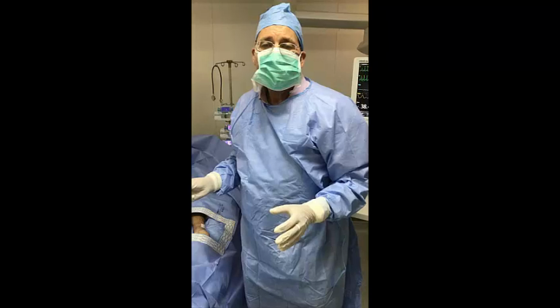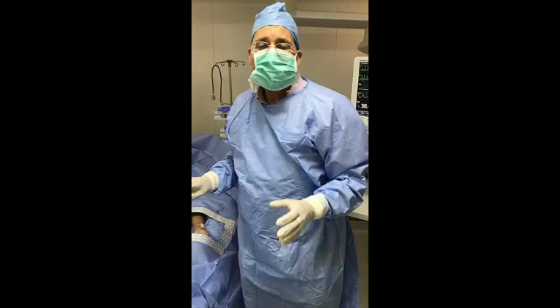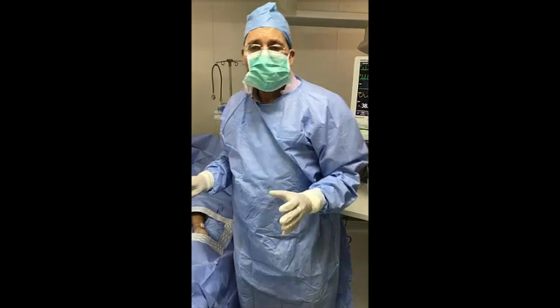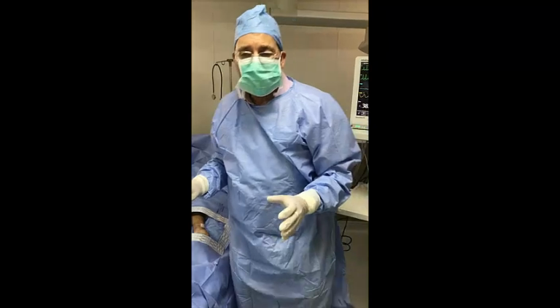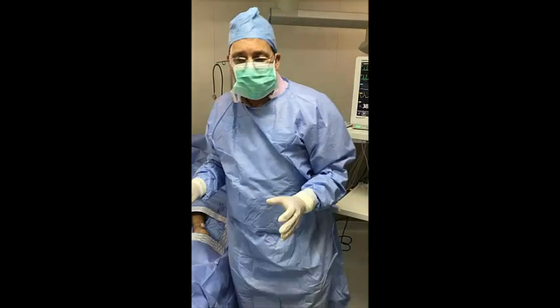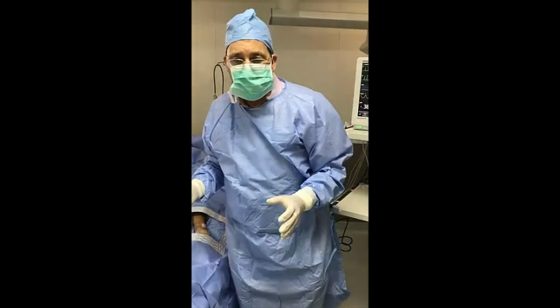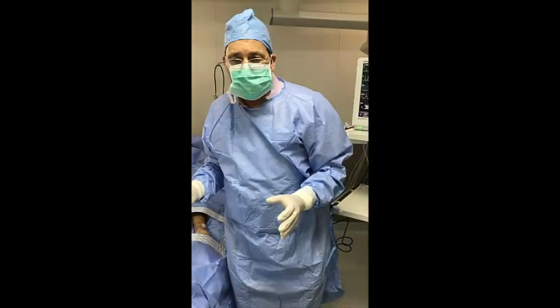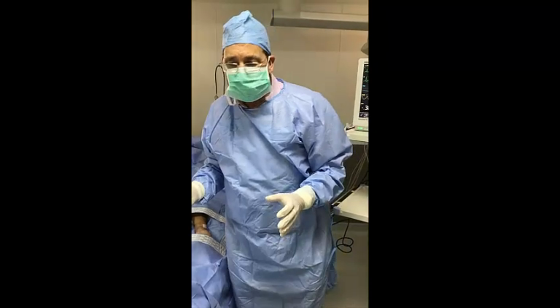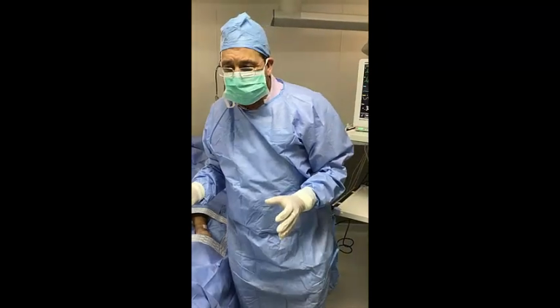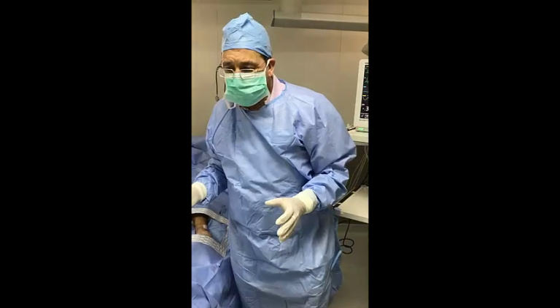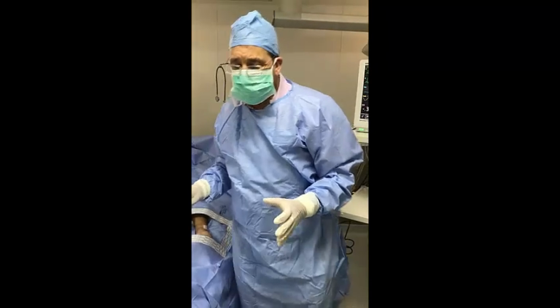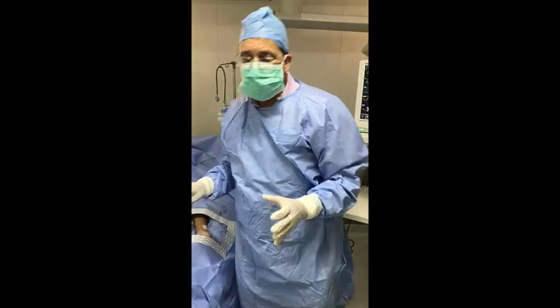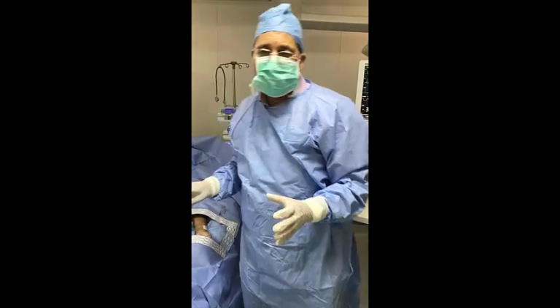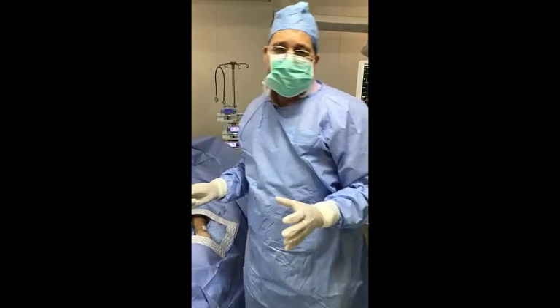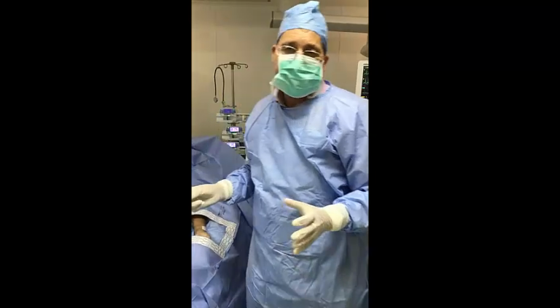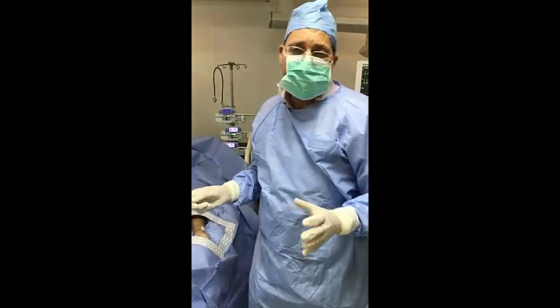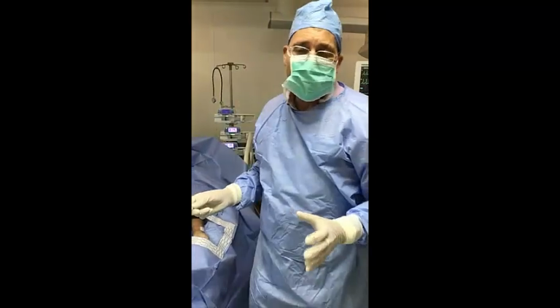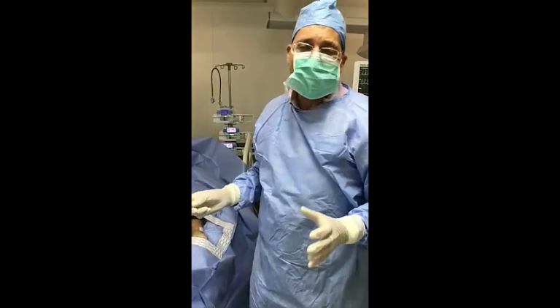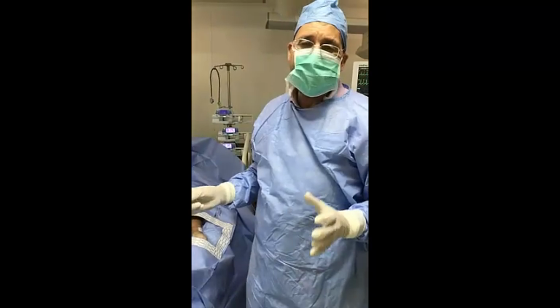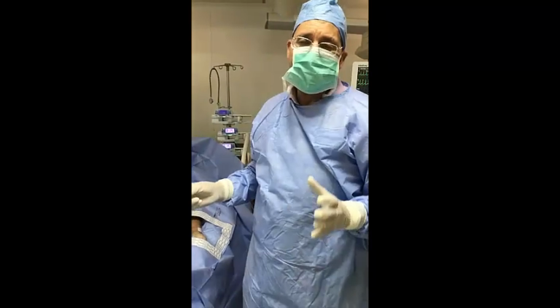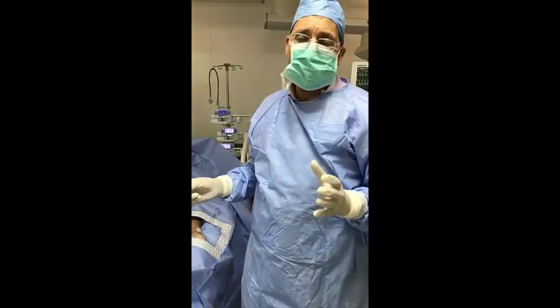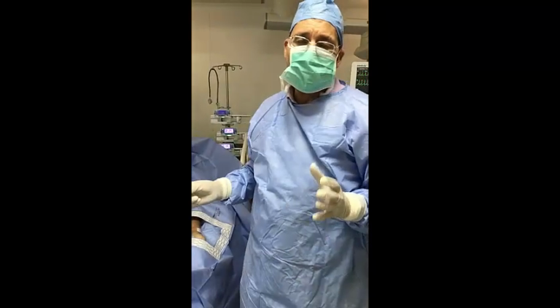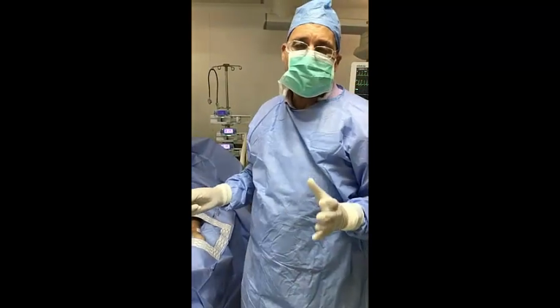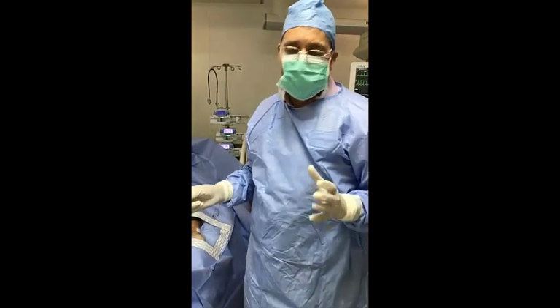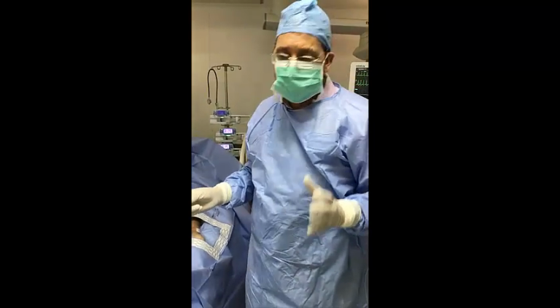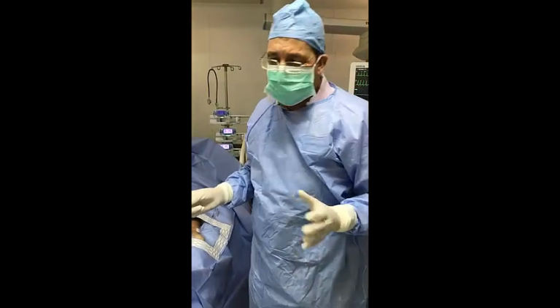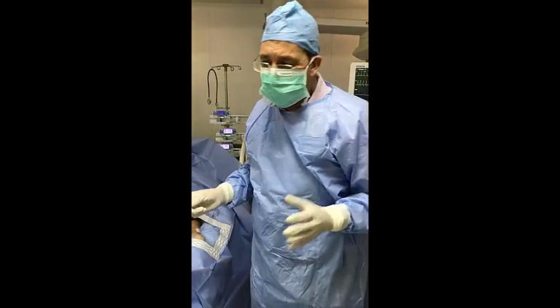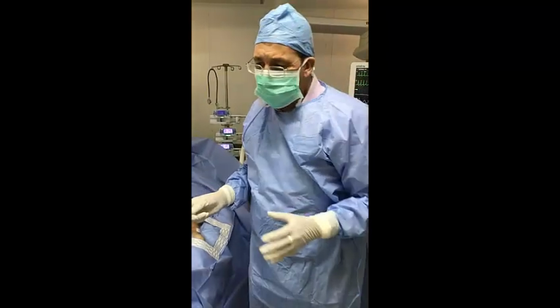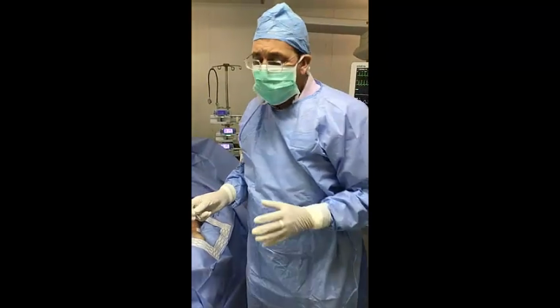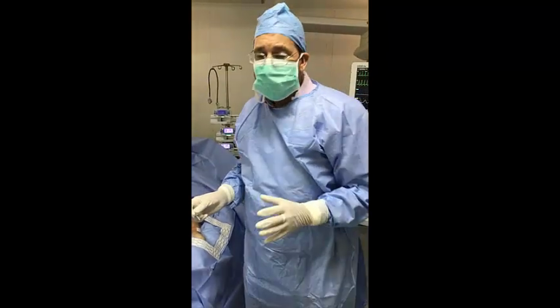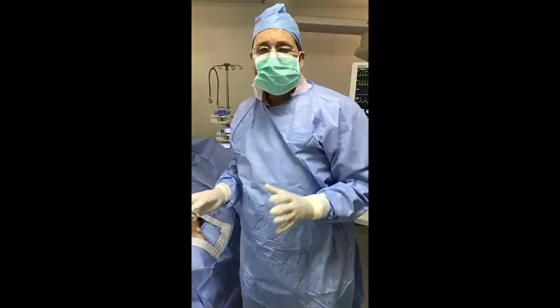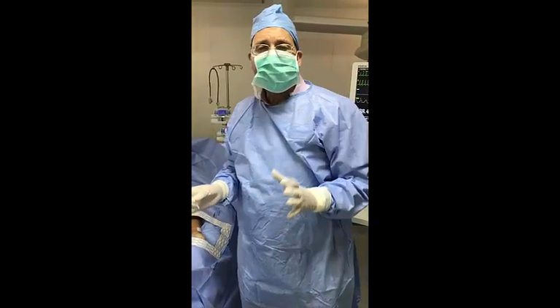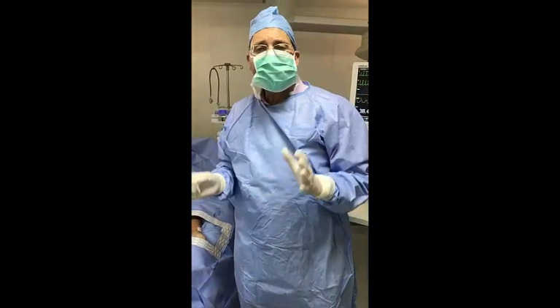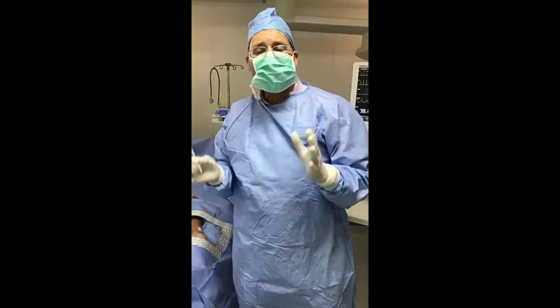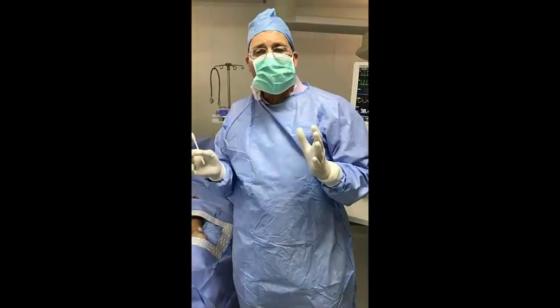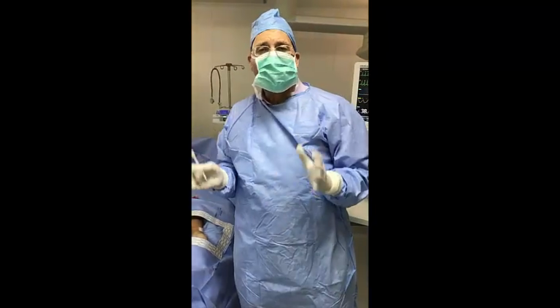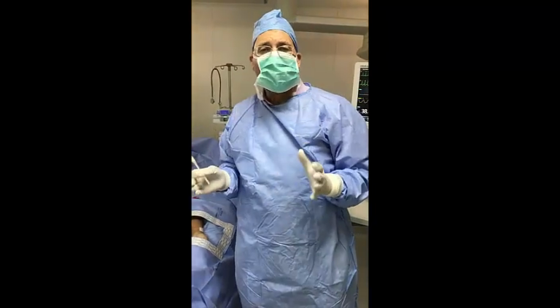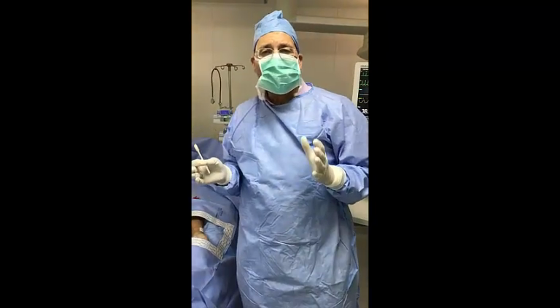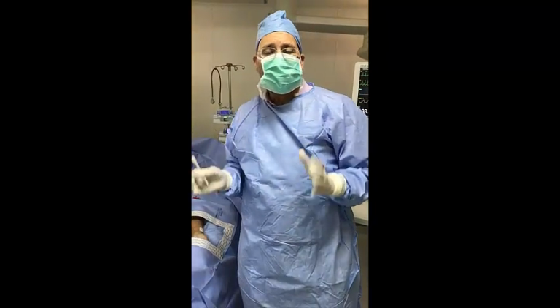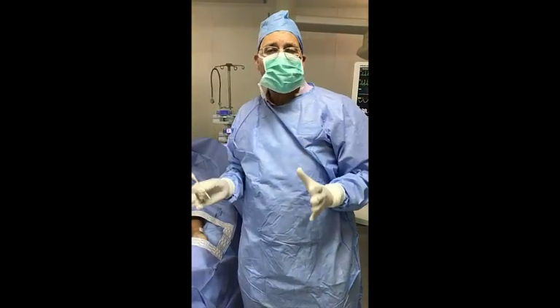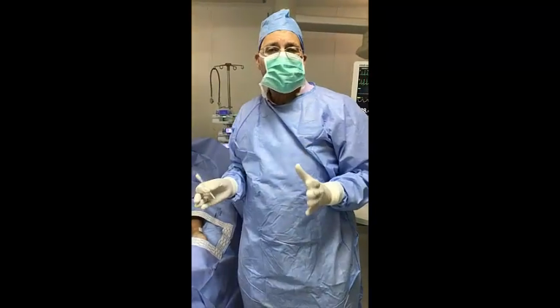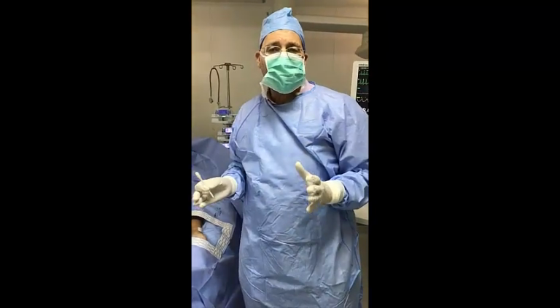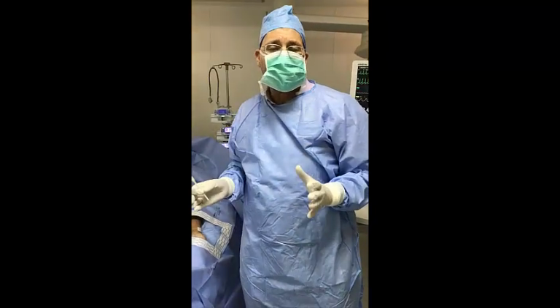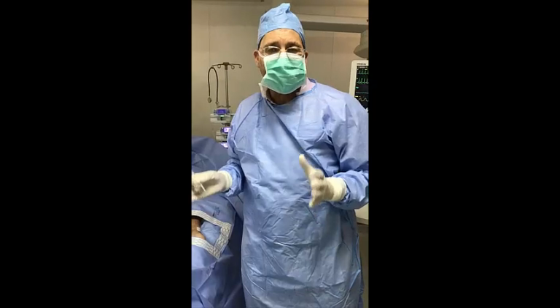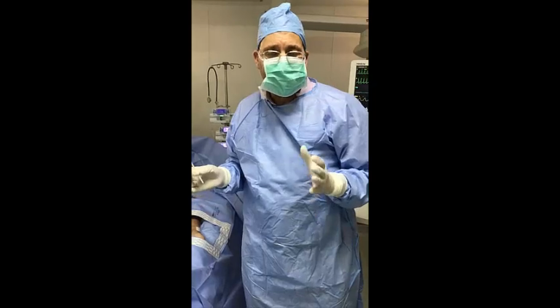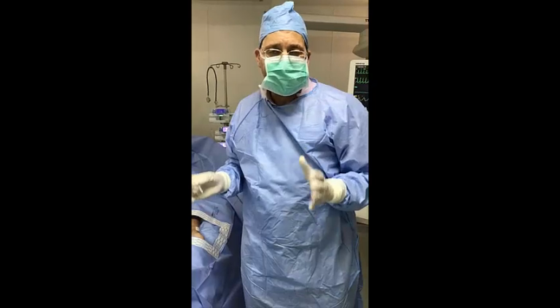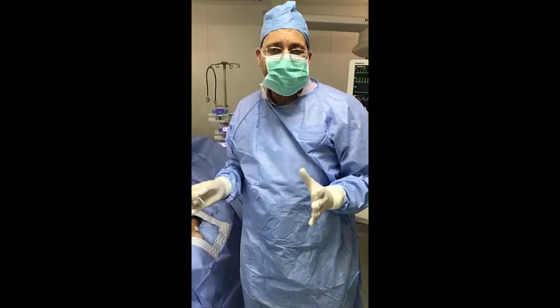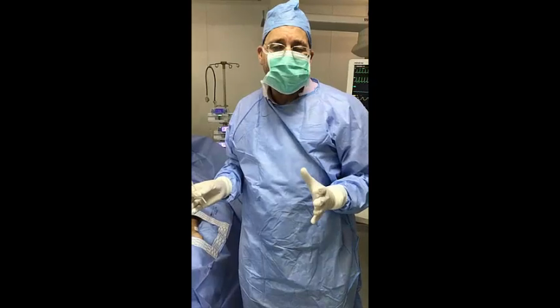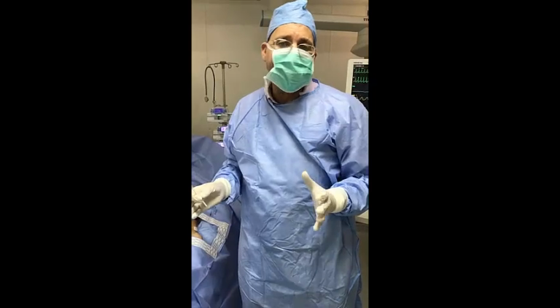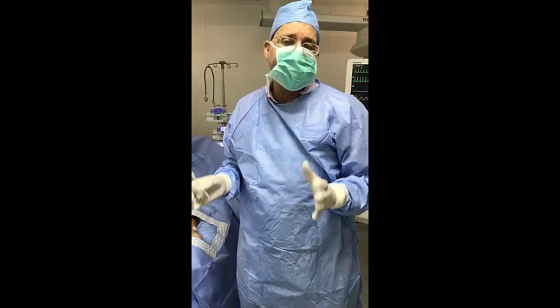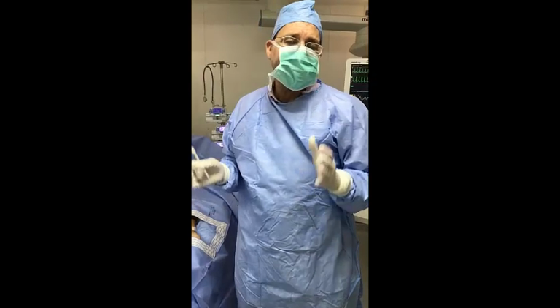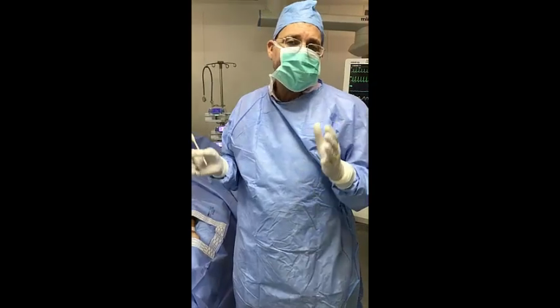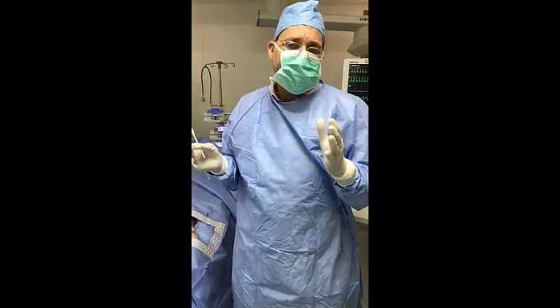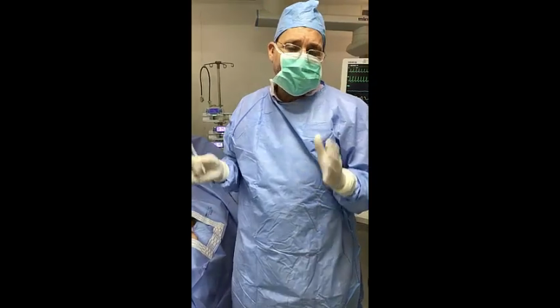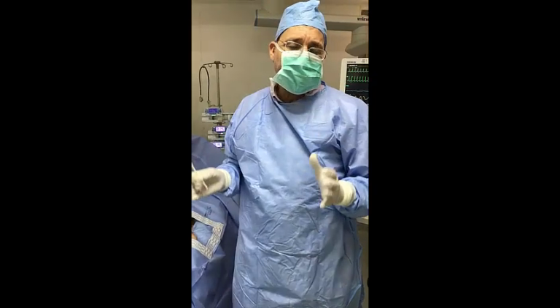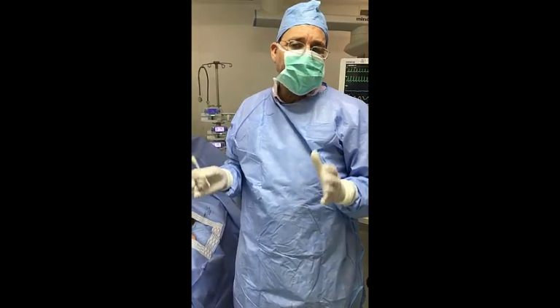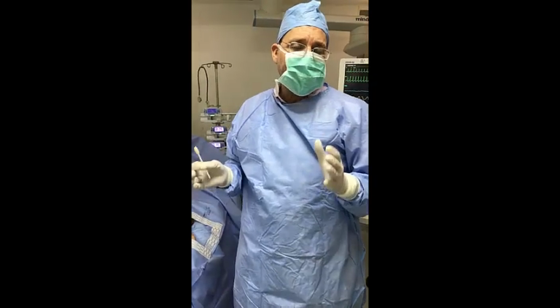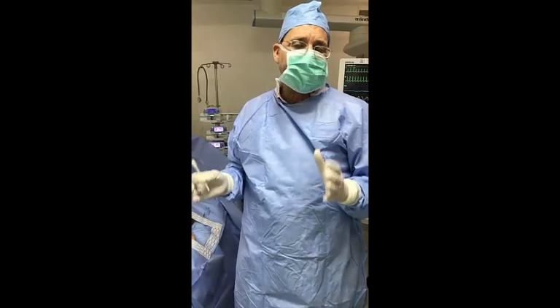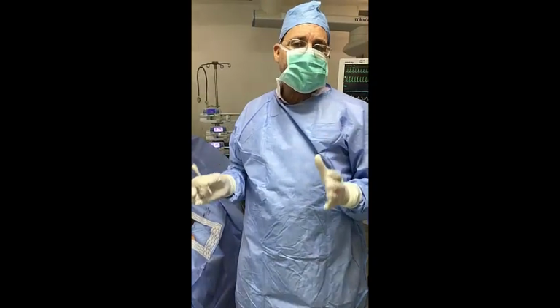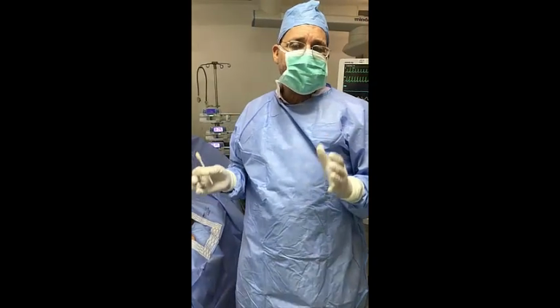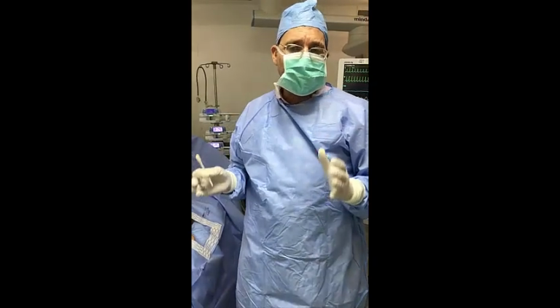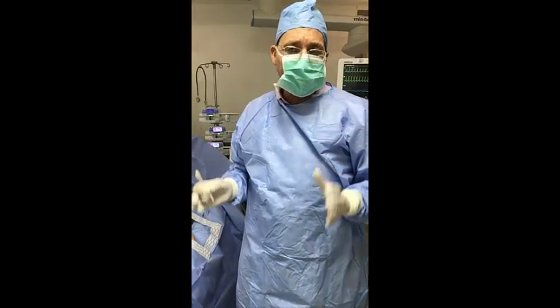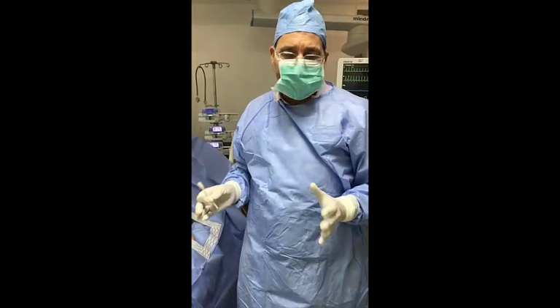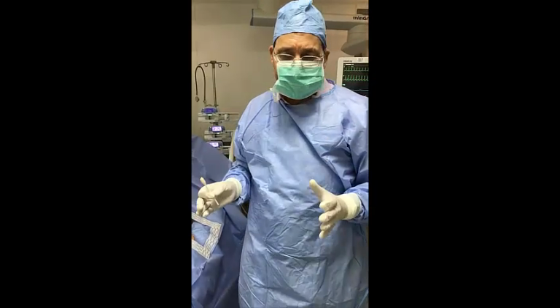Good morning, everybody. I hope this session will help you, insha'Allah, in the proper way to insert an arterial line under ultrasound guidance.